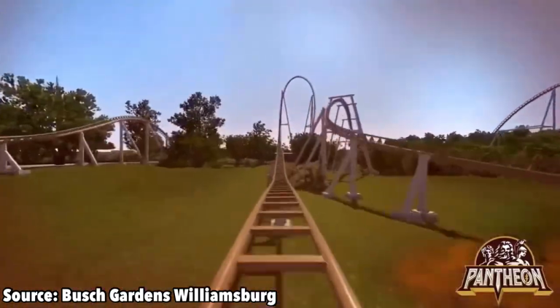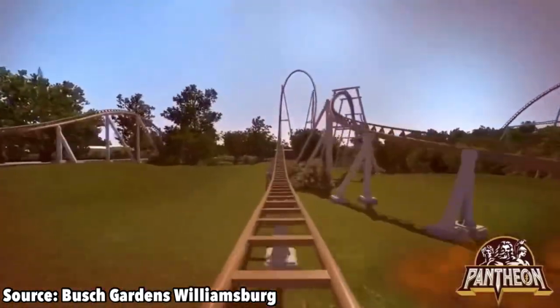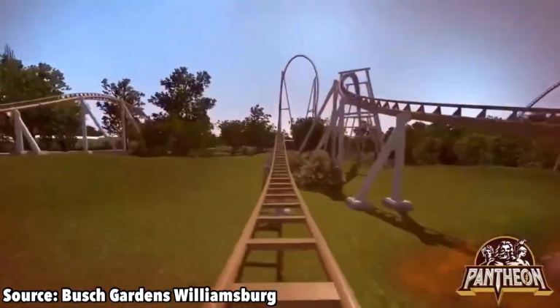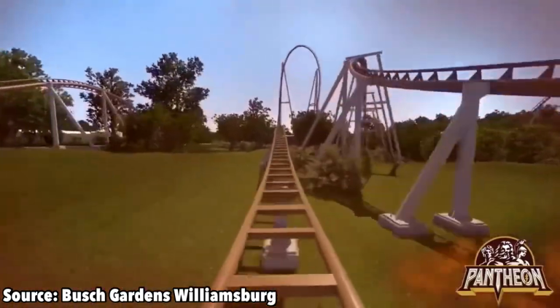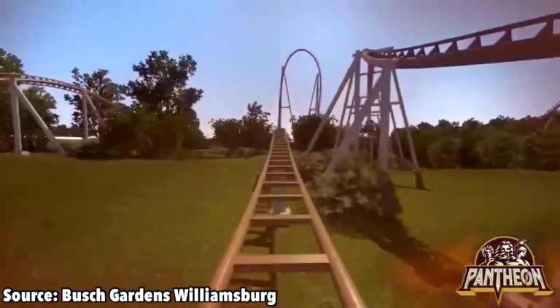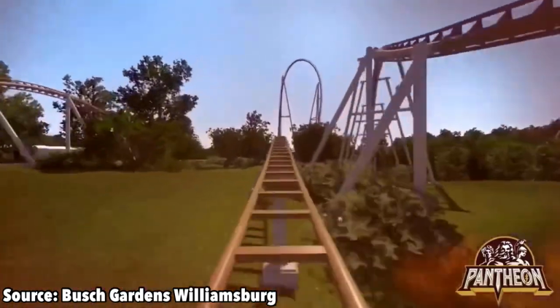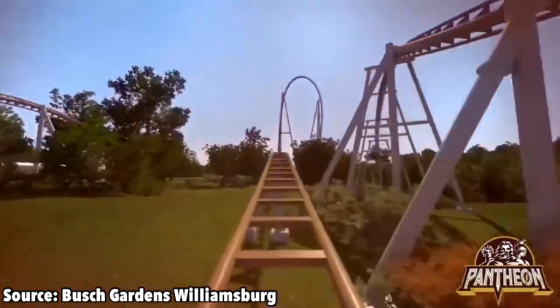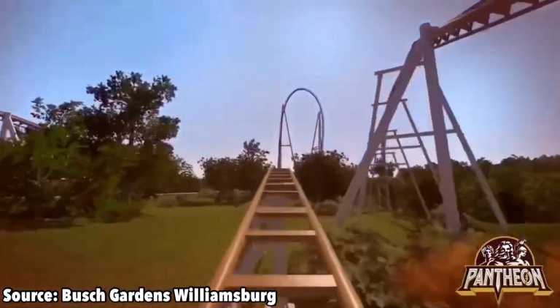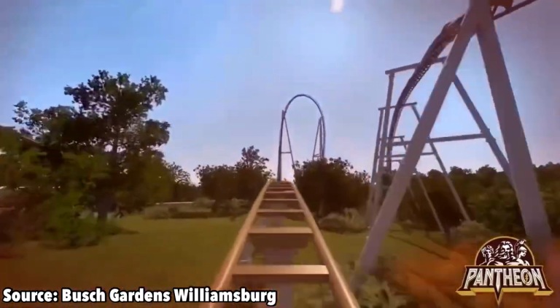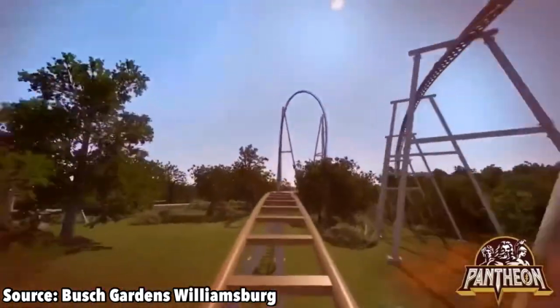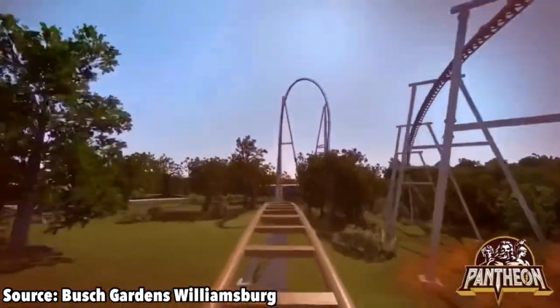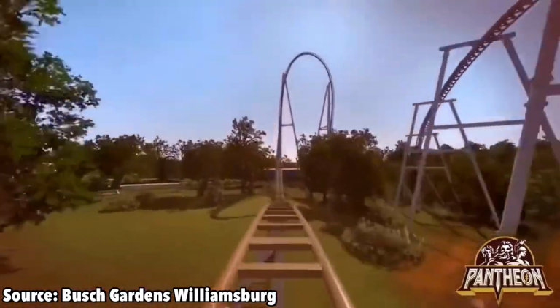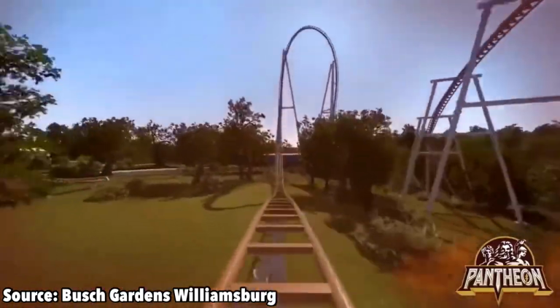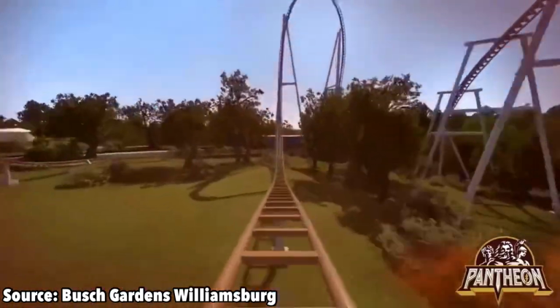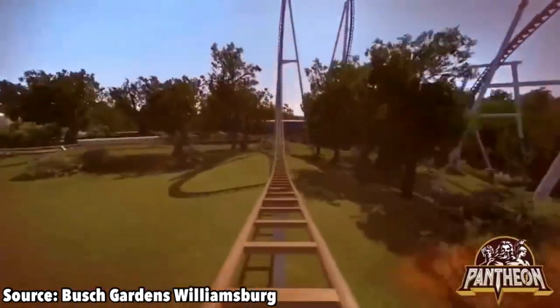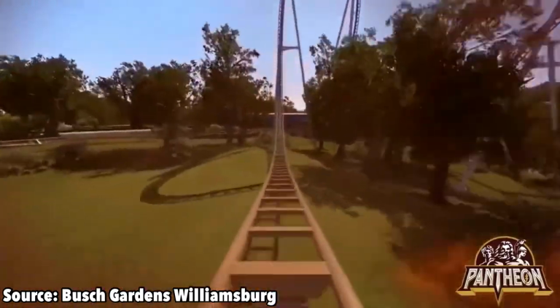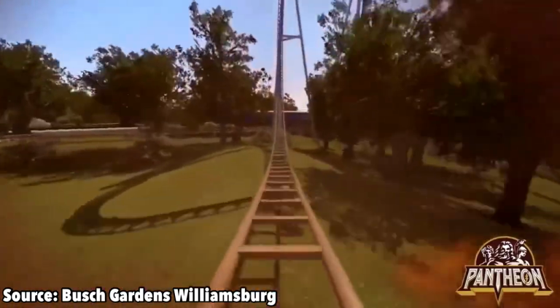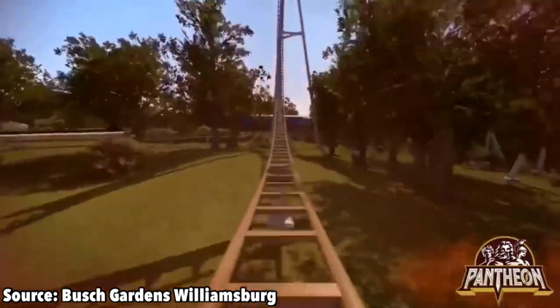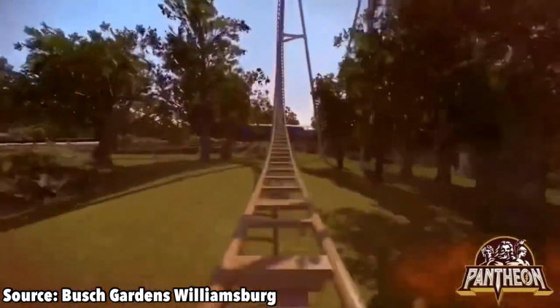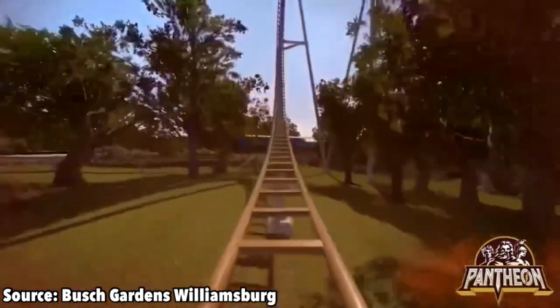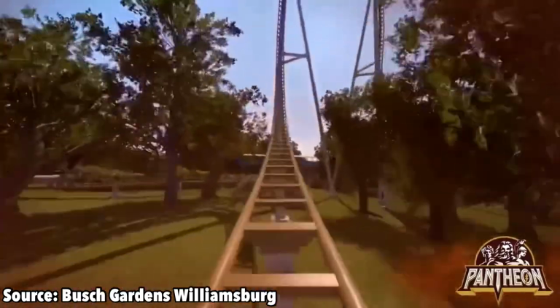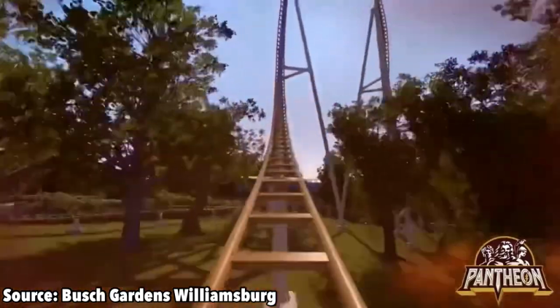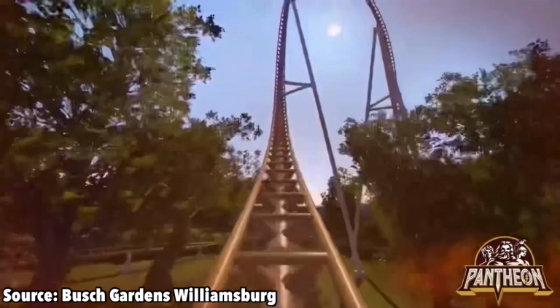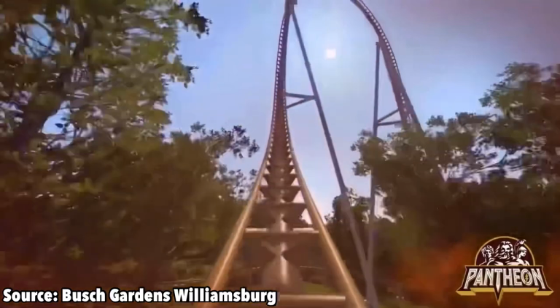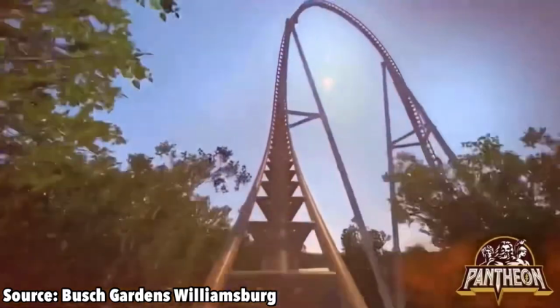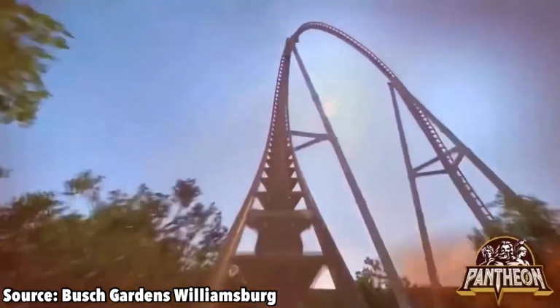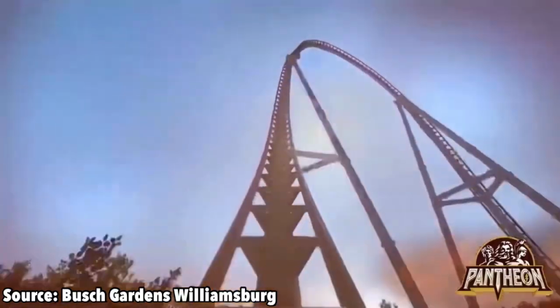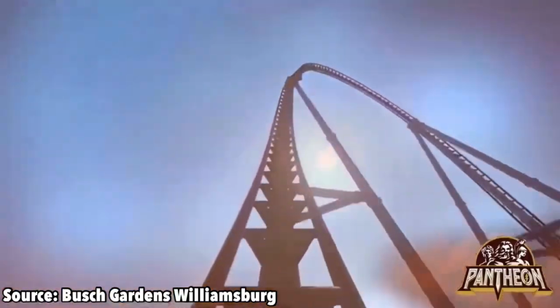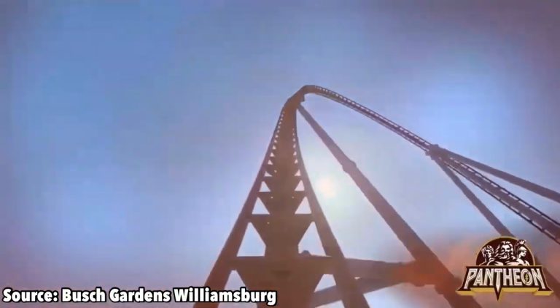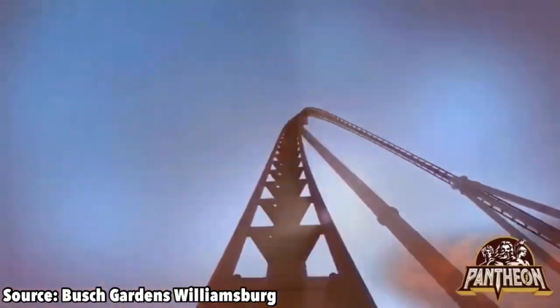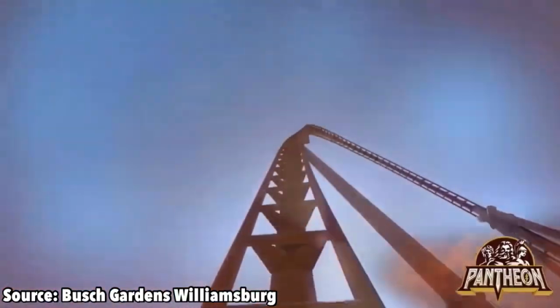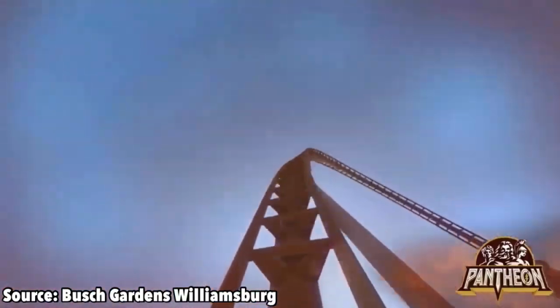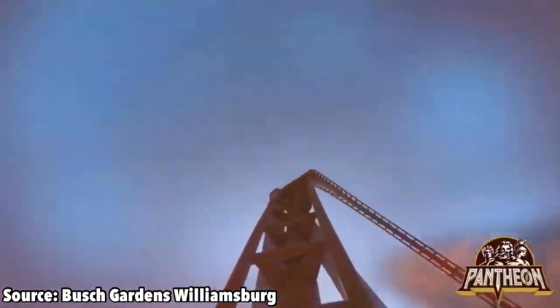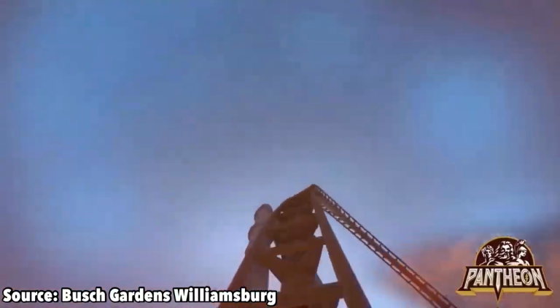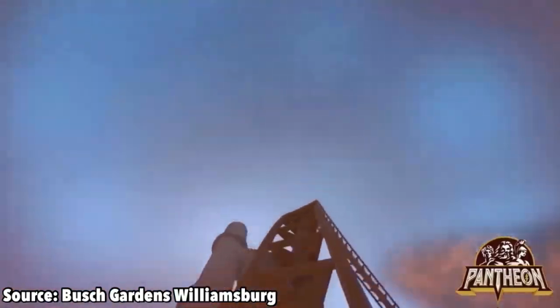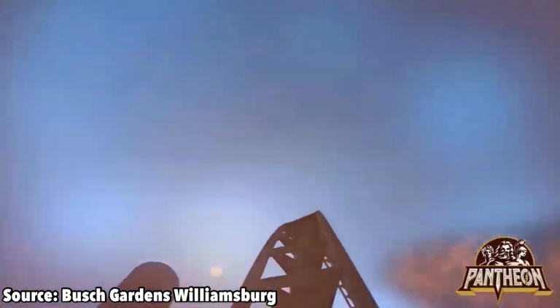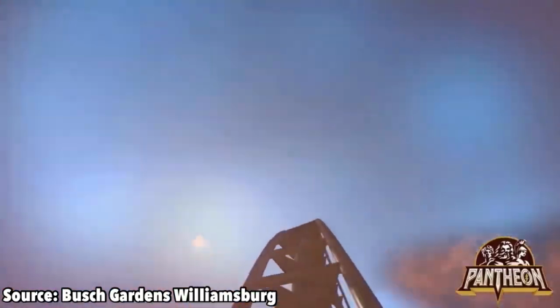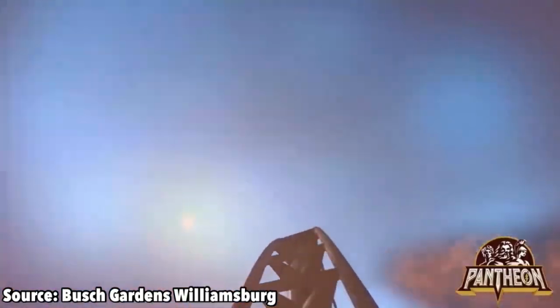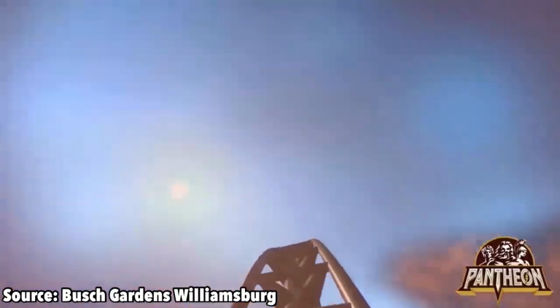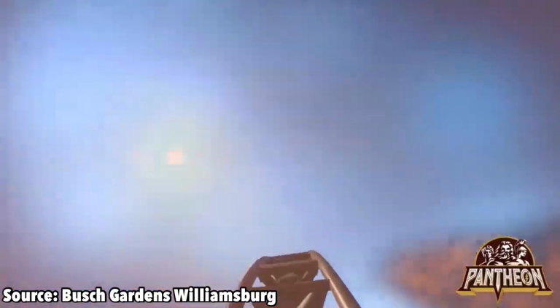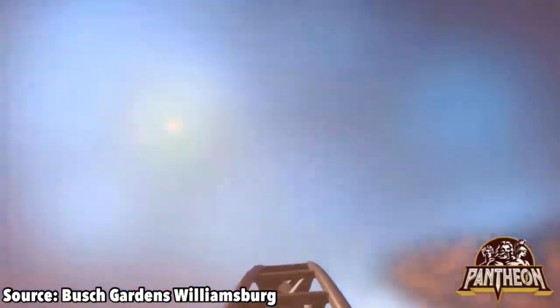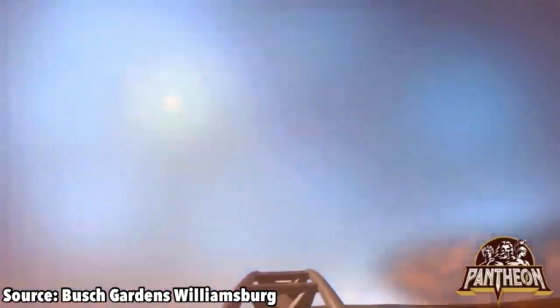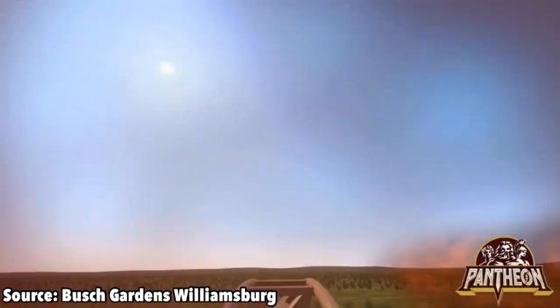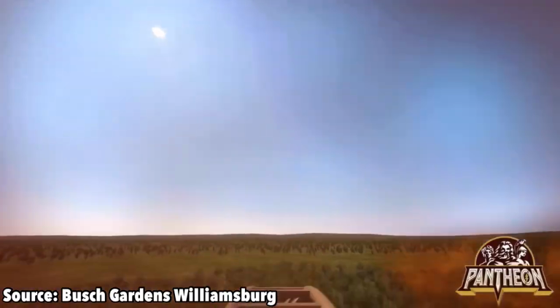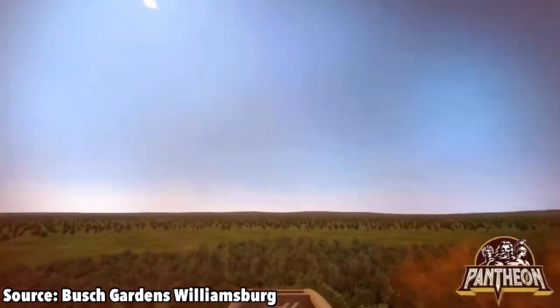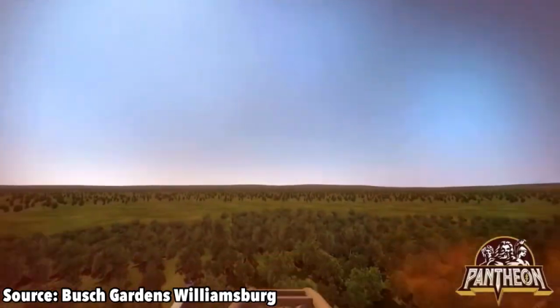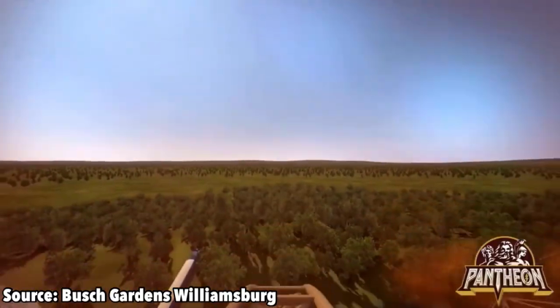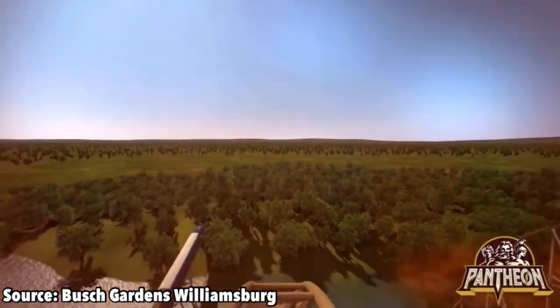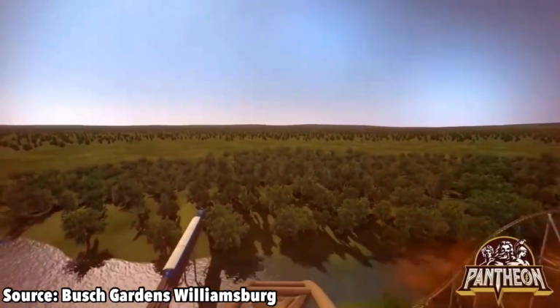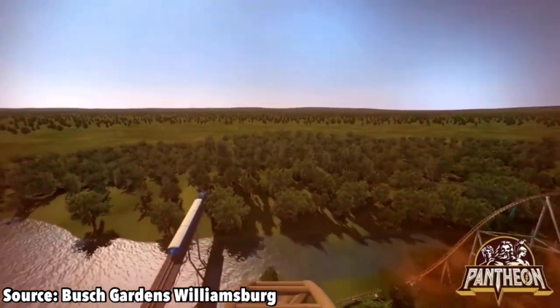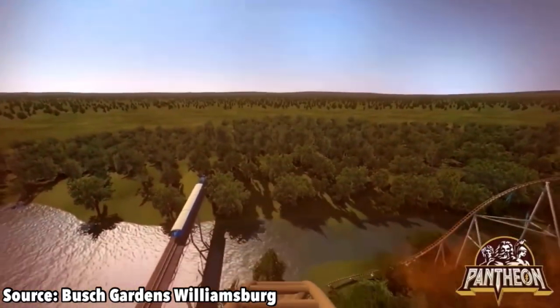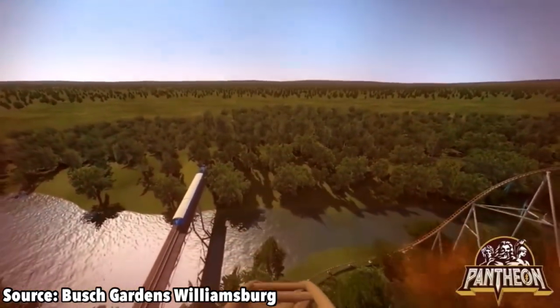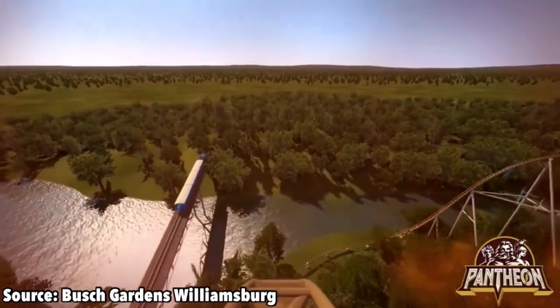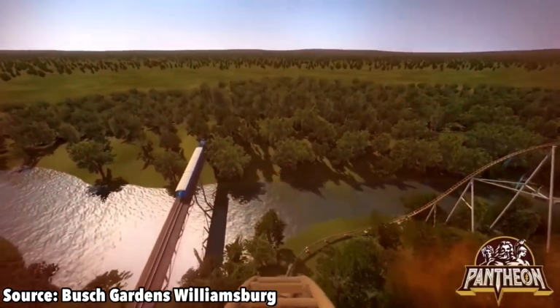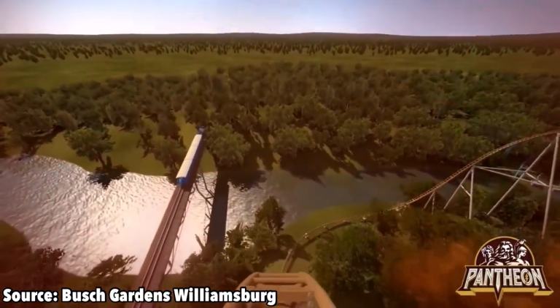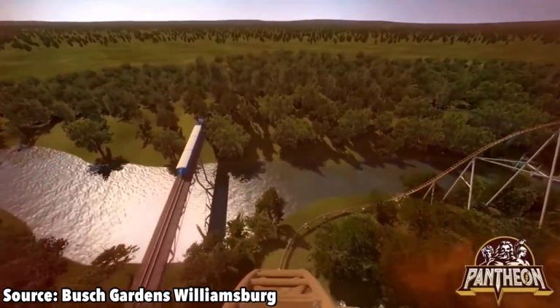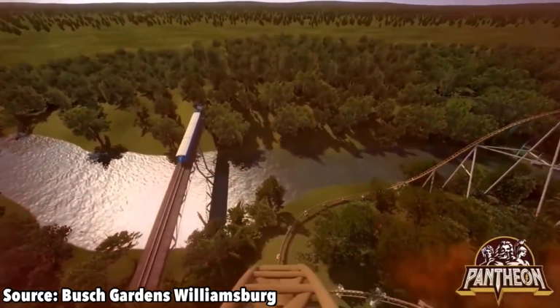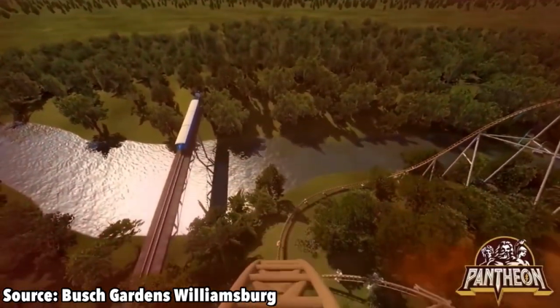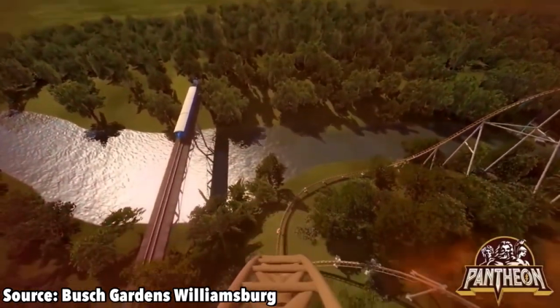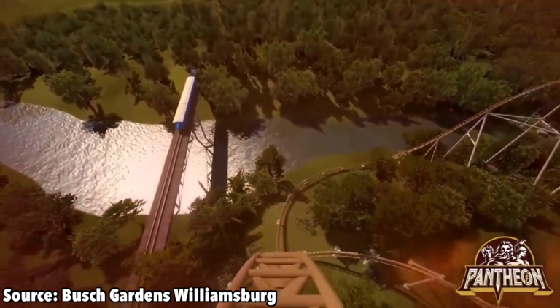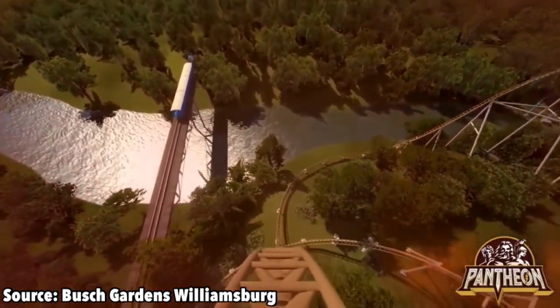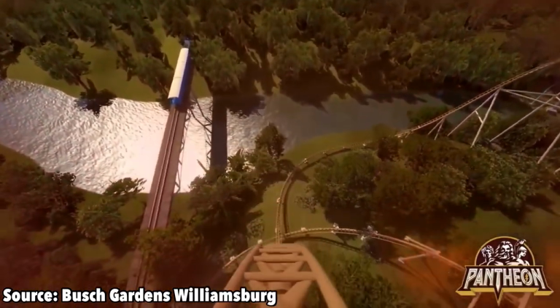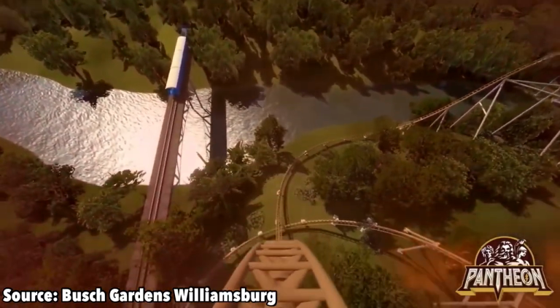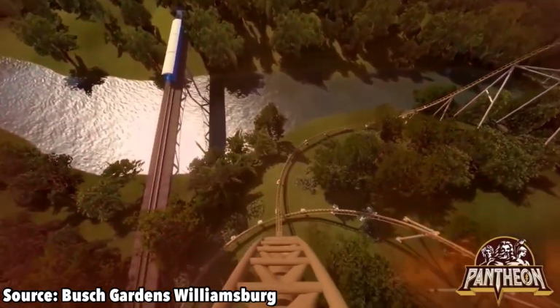You then fall back down, re-enter that same launch for a third time, and now you have enough speed to successfully clear the top hat, and you do just that.